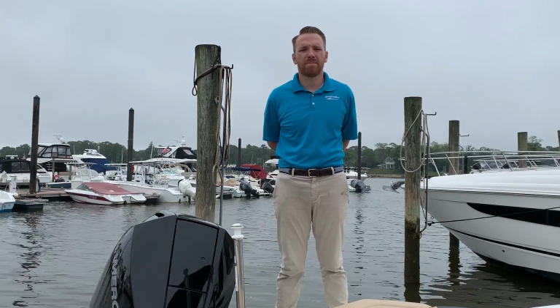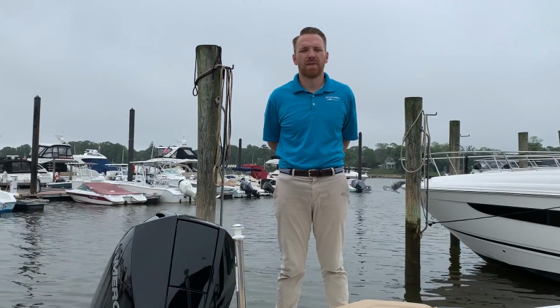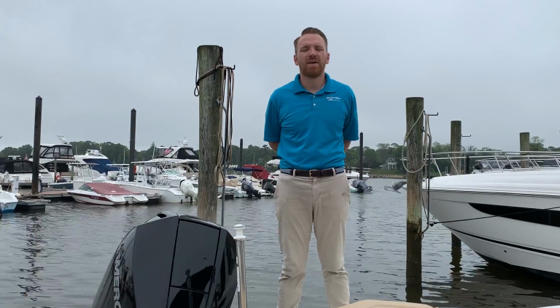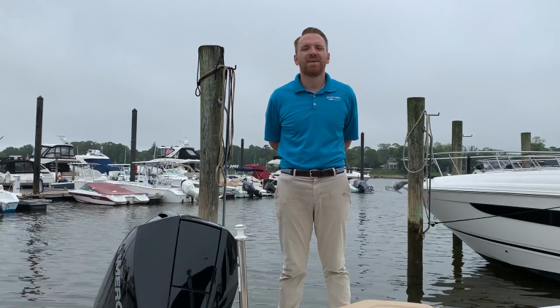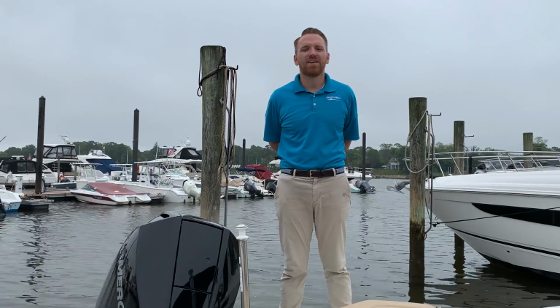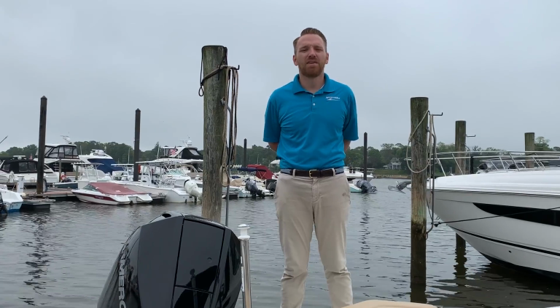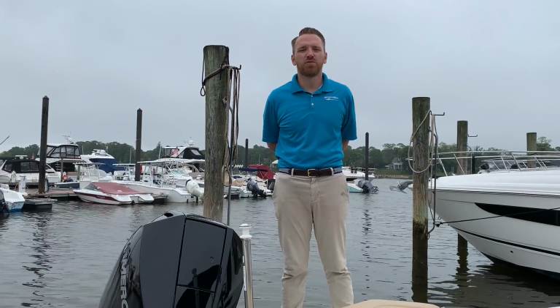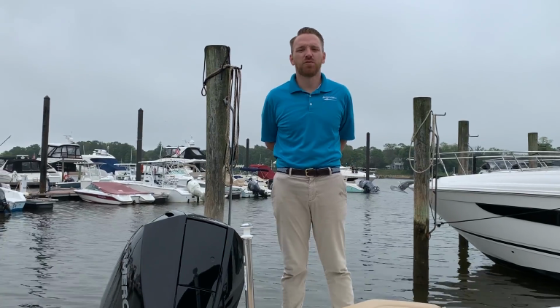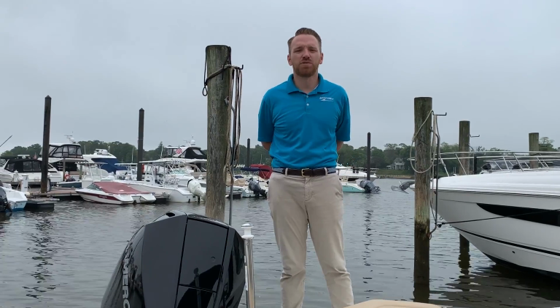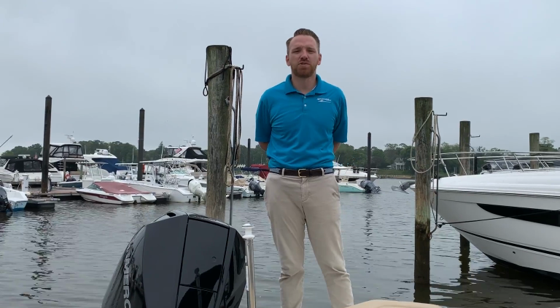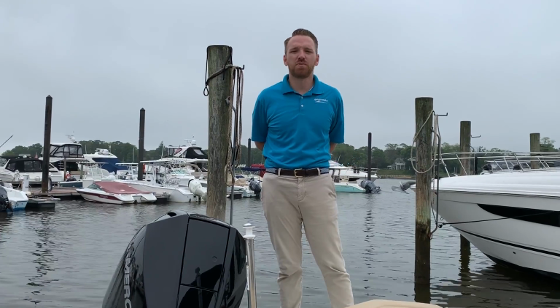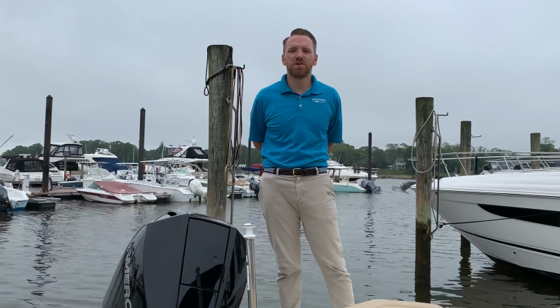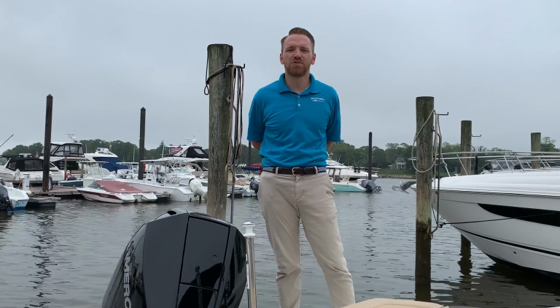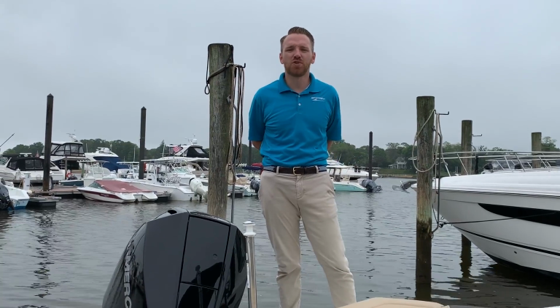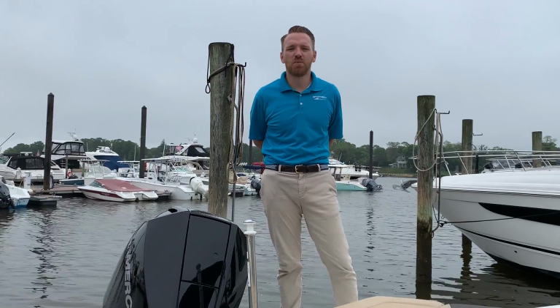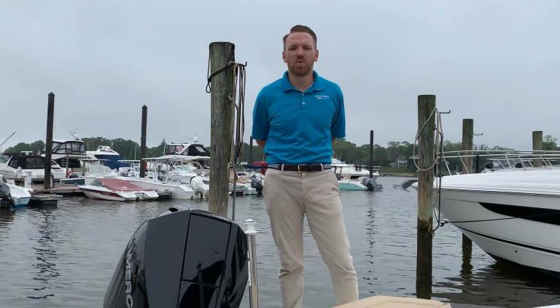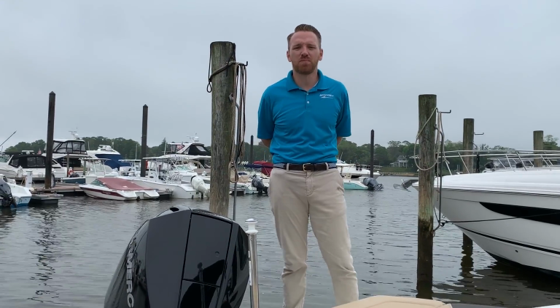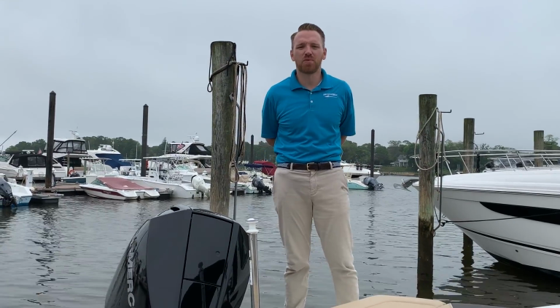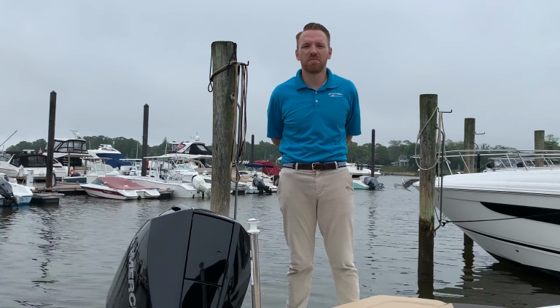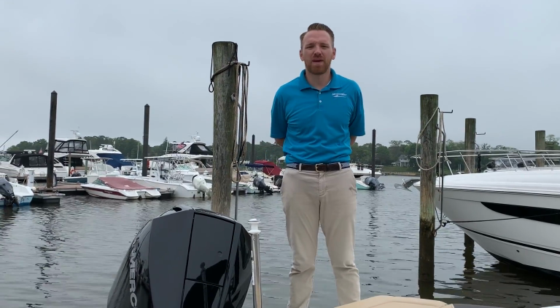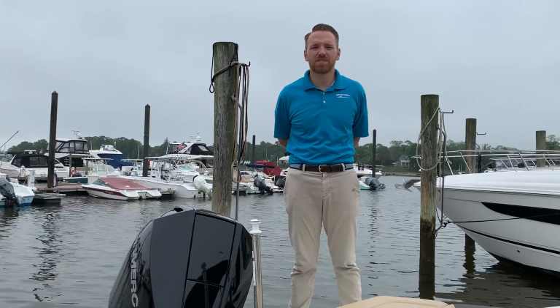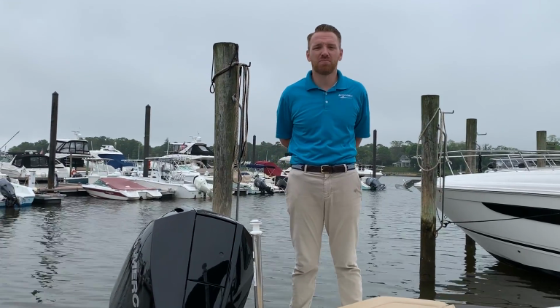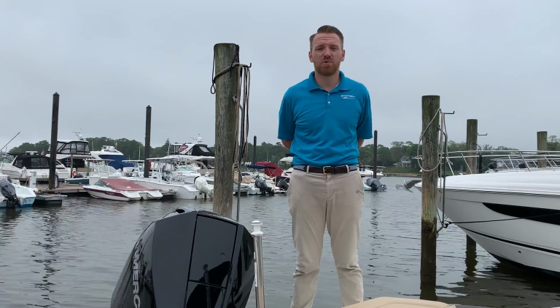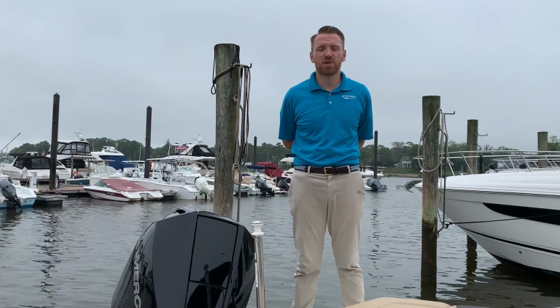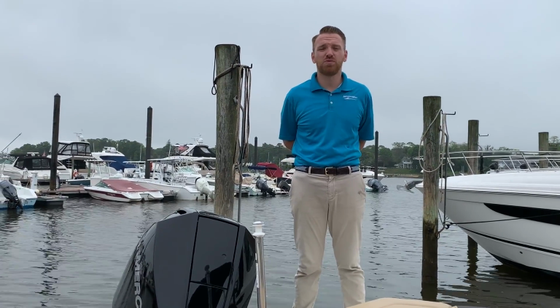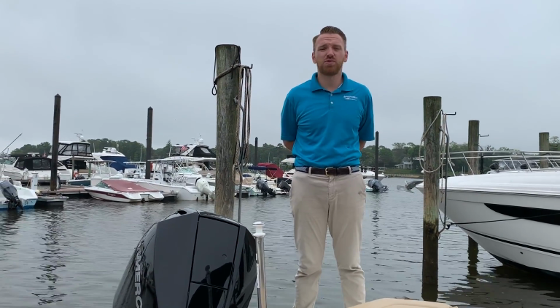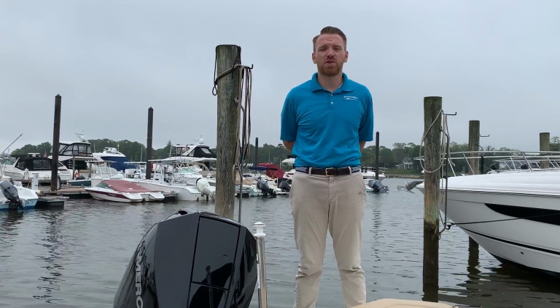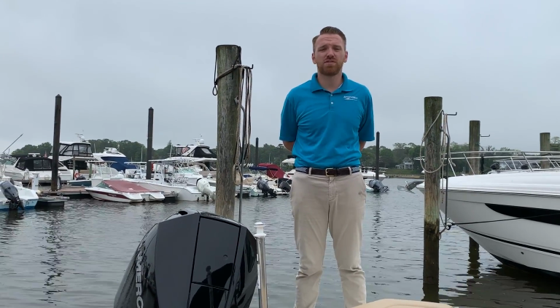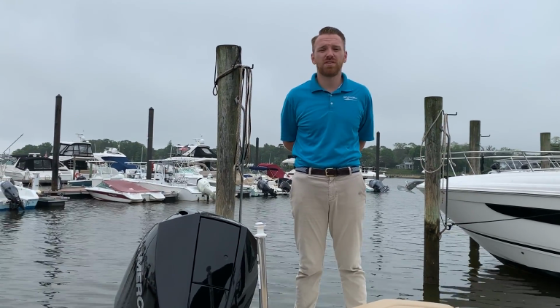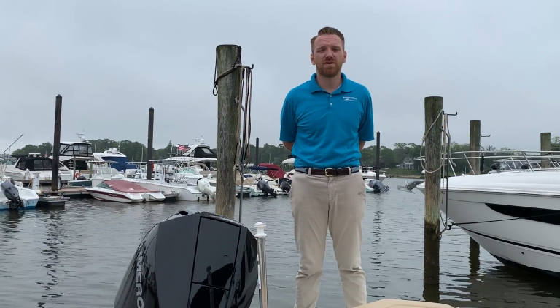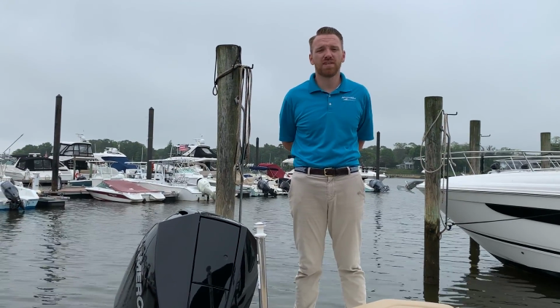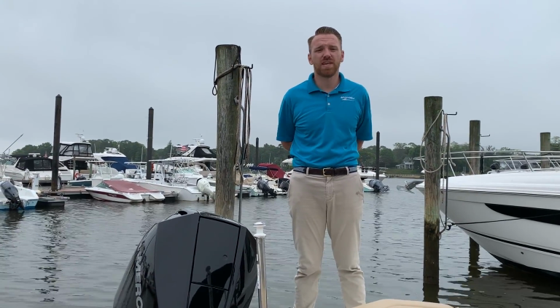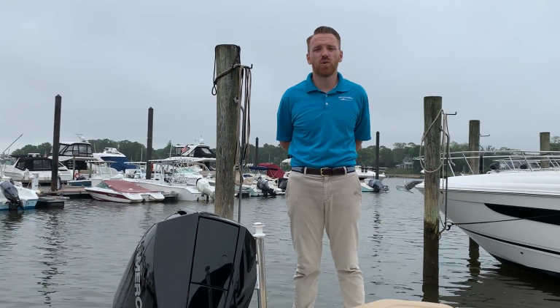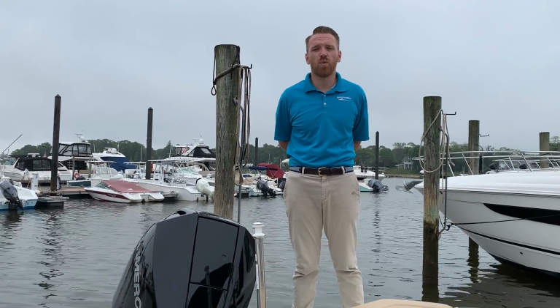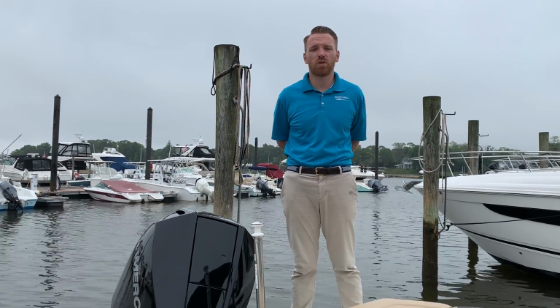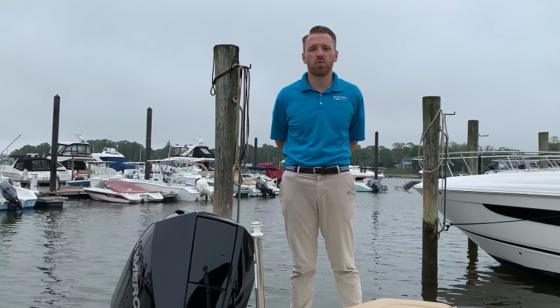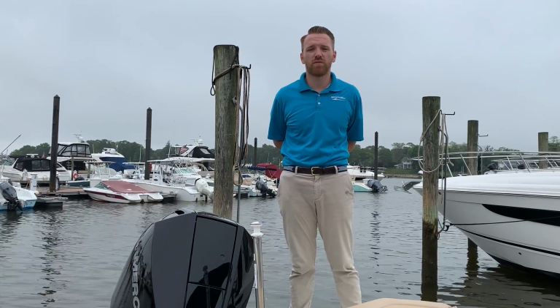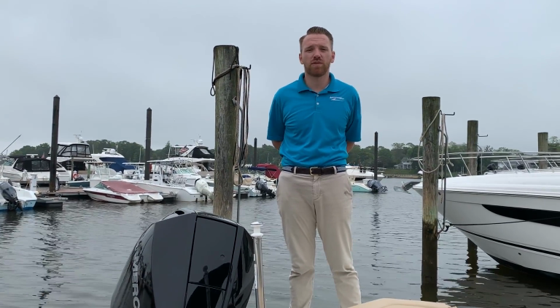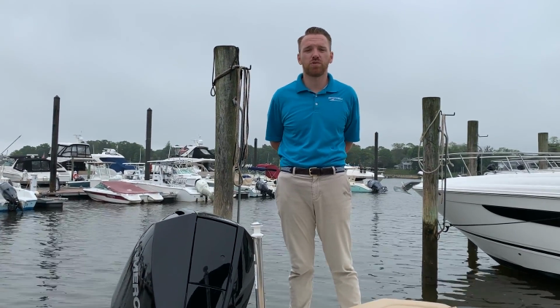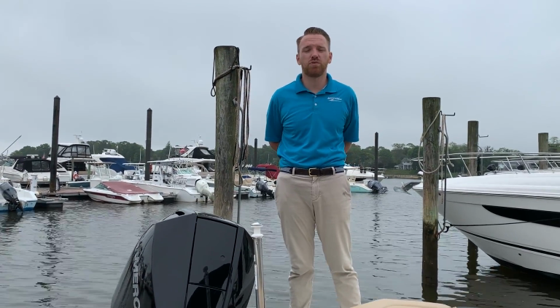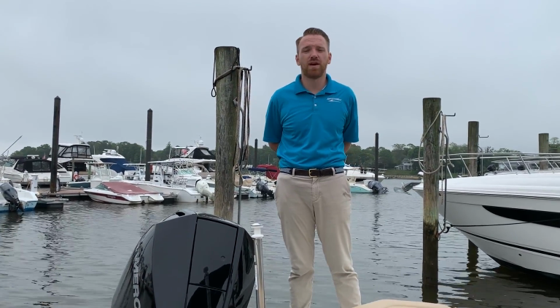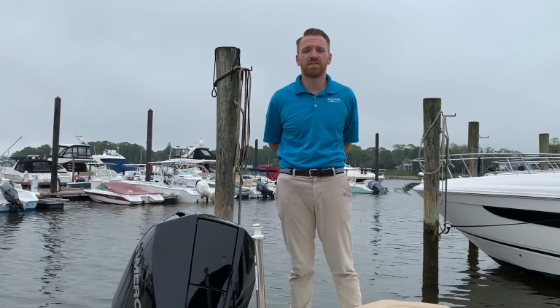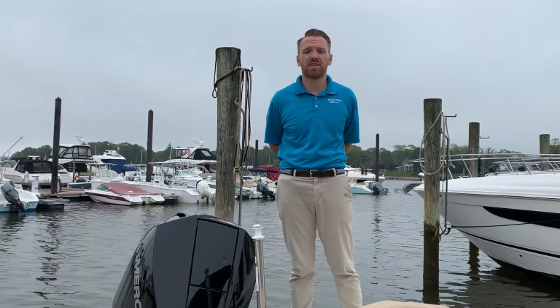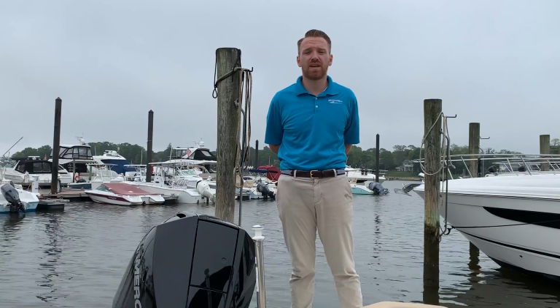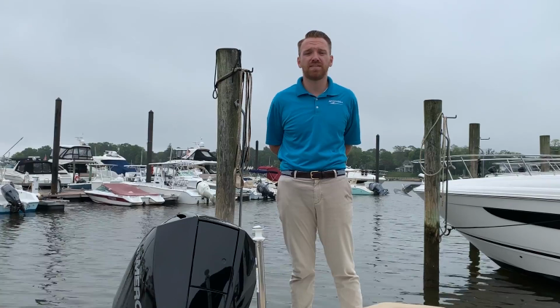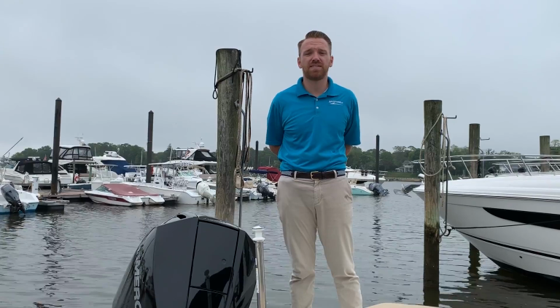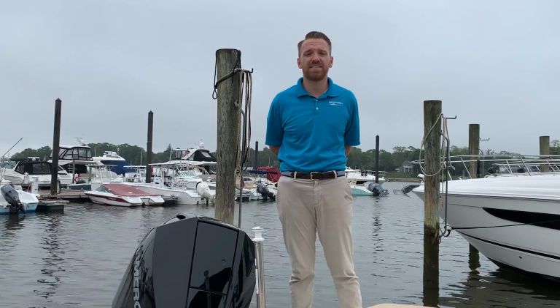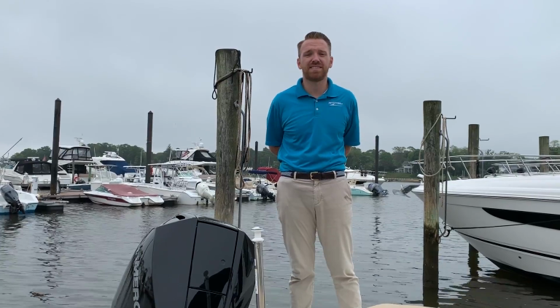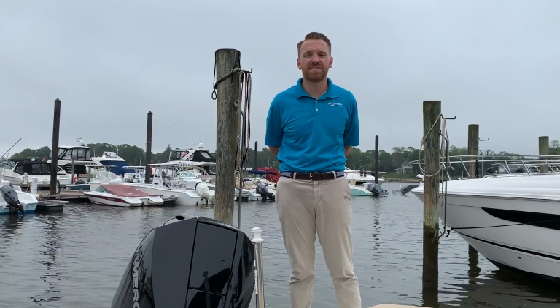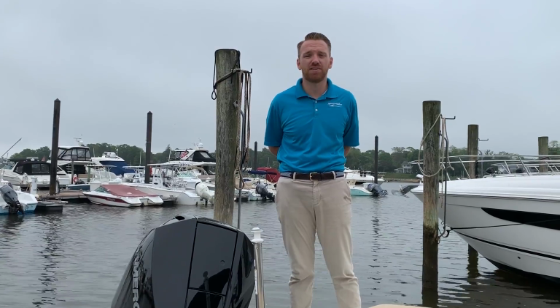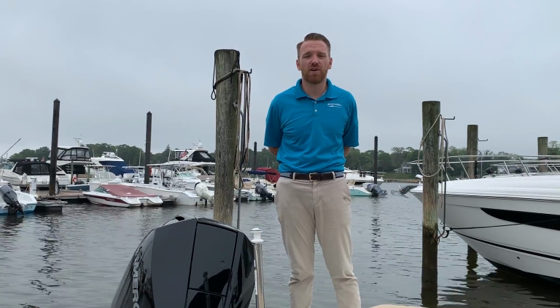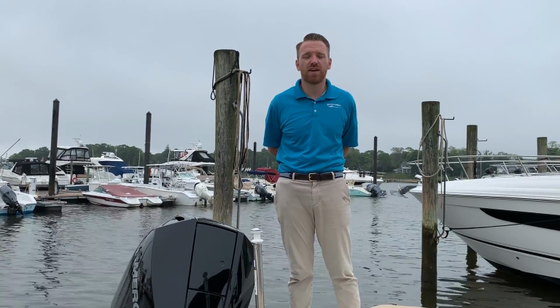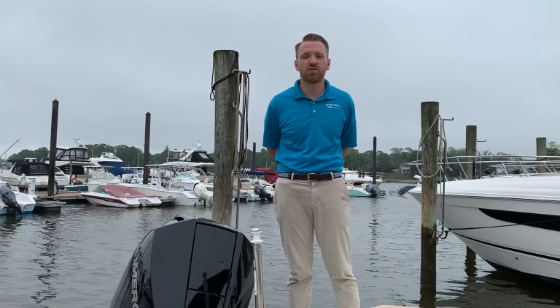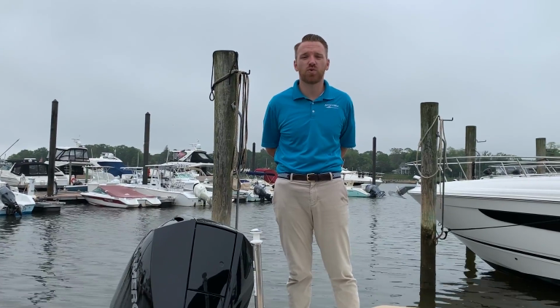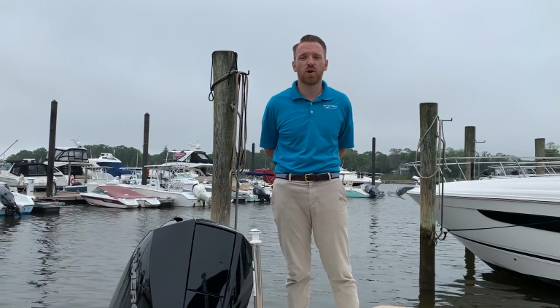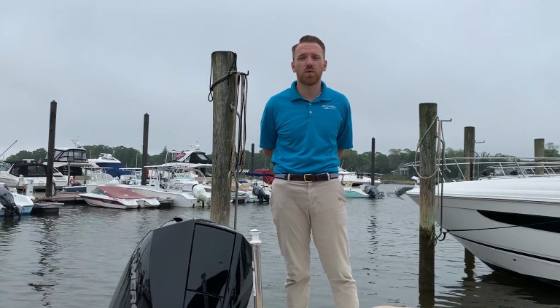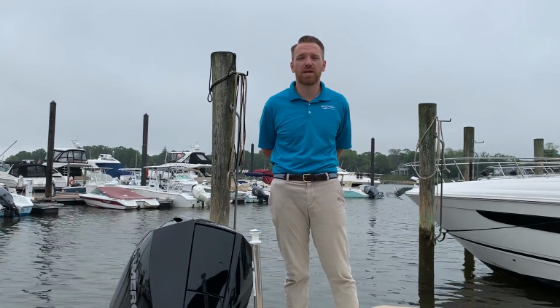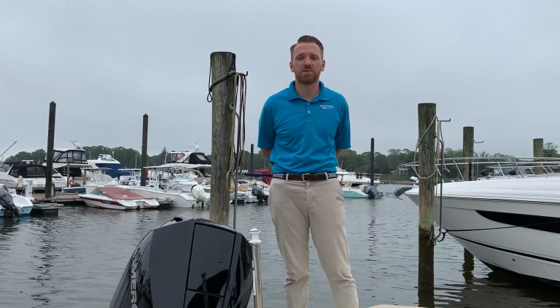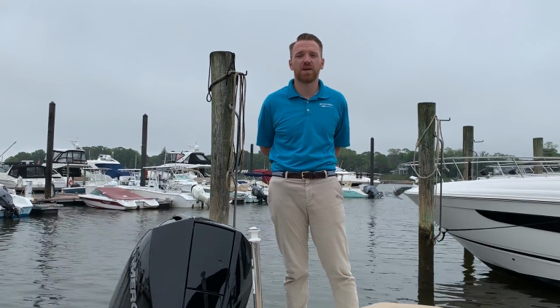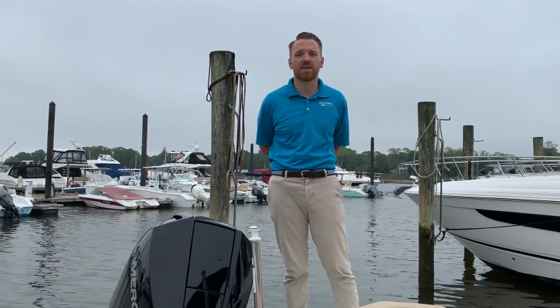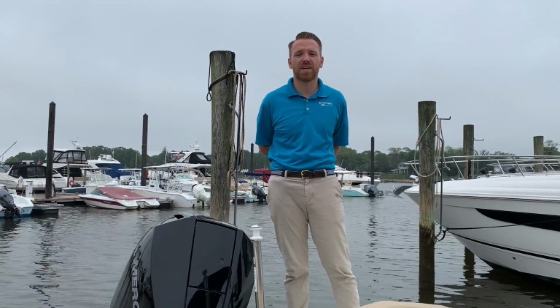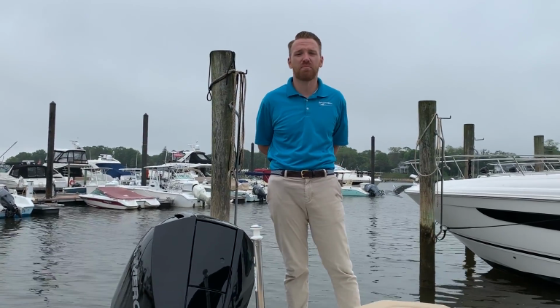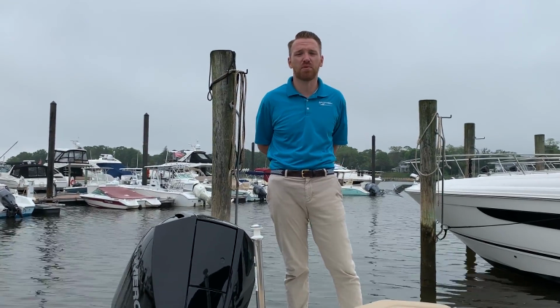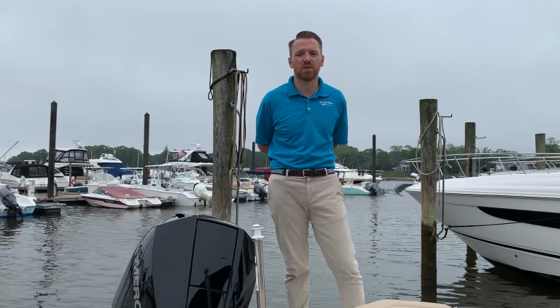Good afternoon, this is Peter Selma with MarineMax in Brick, New Jersey. I'm going to give you a walkthrough of our 2019 Sea Ray 21 SPX outboard.